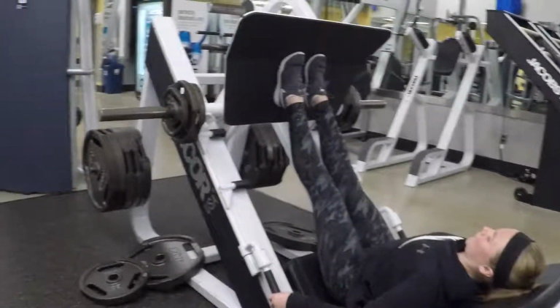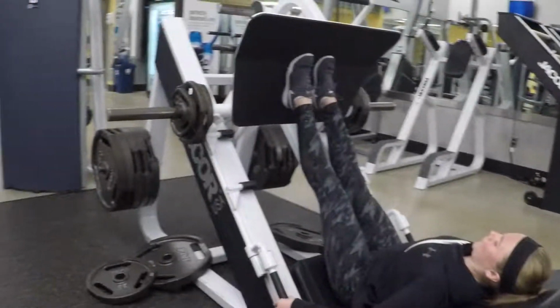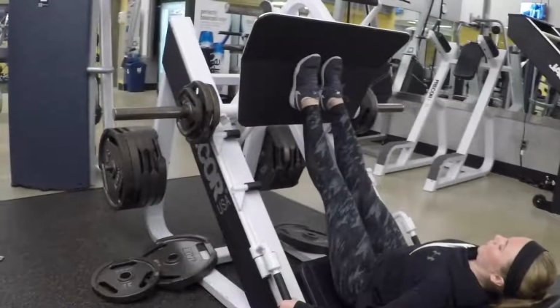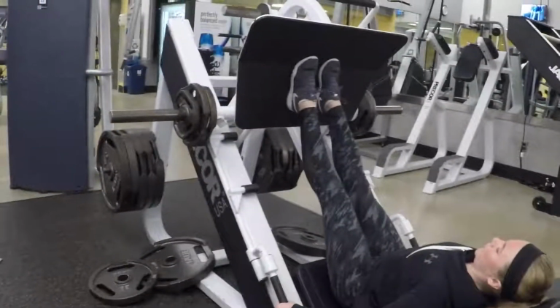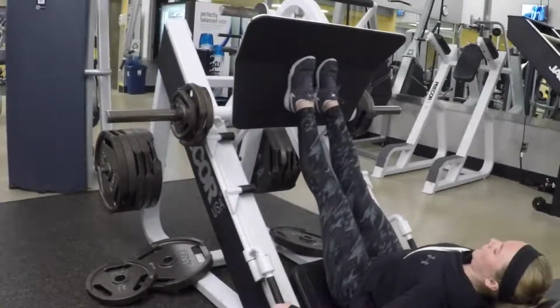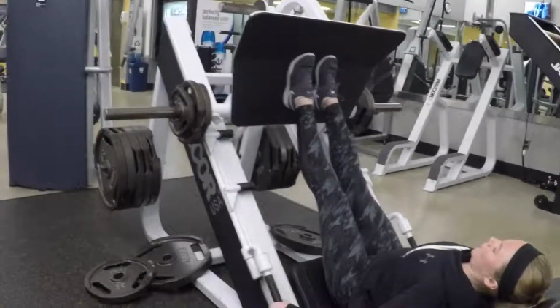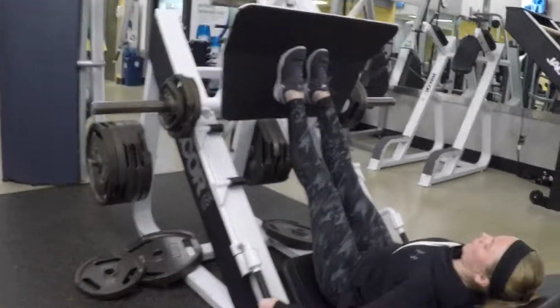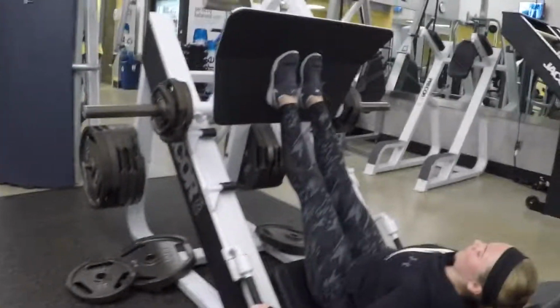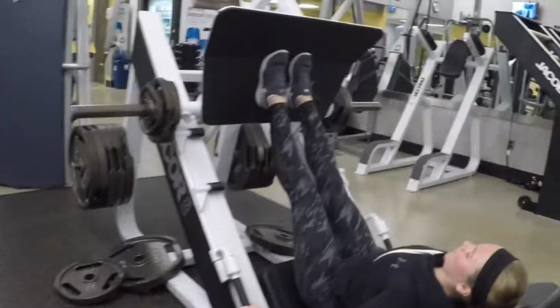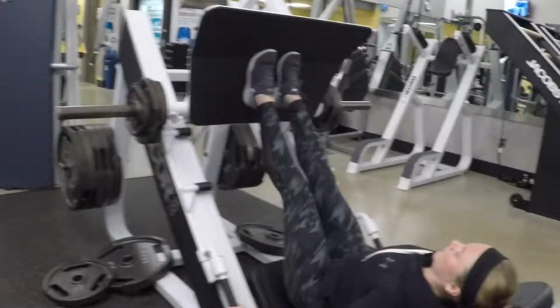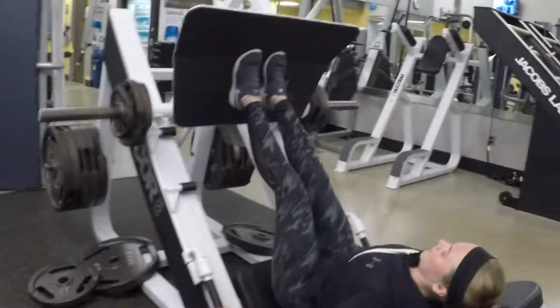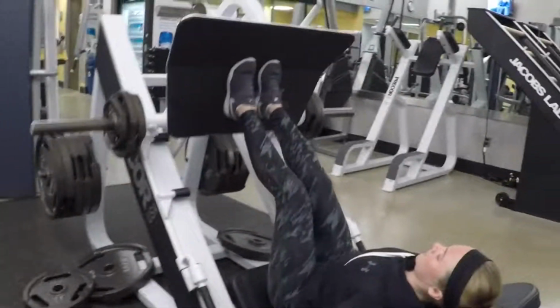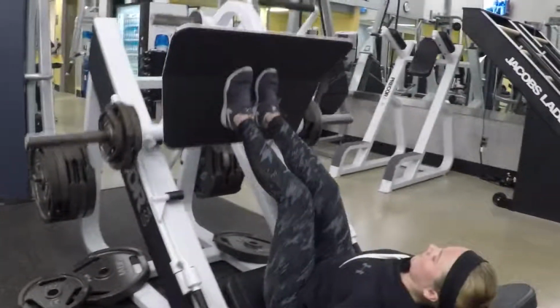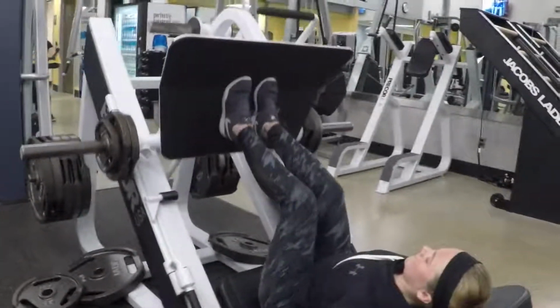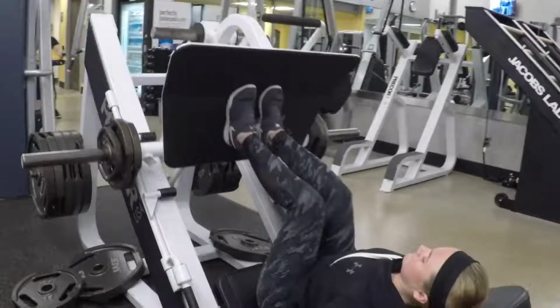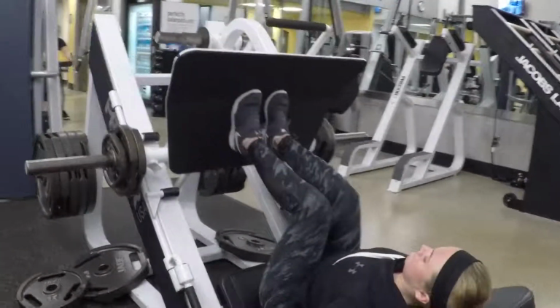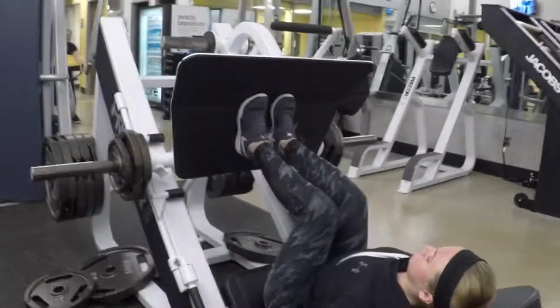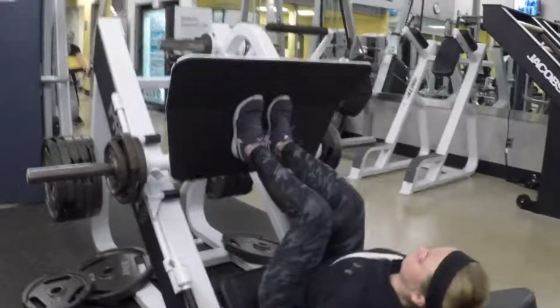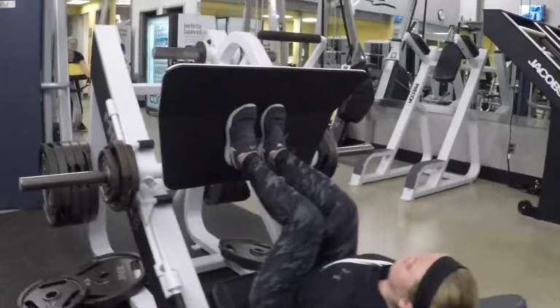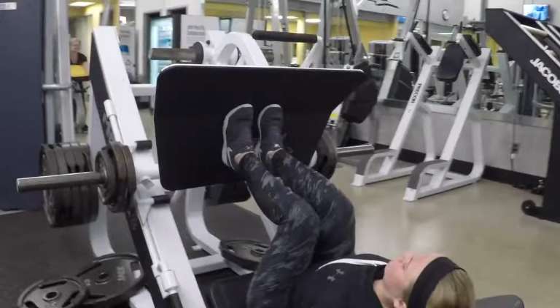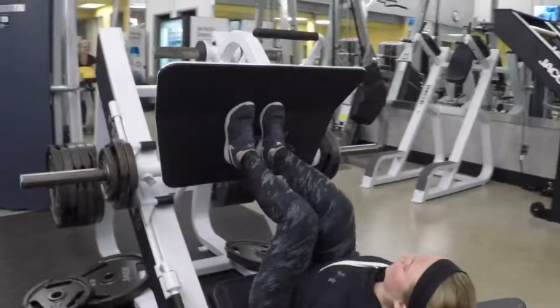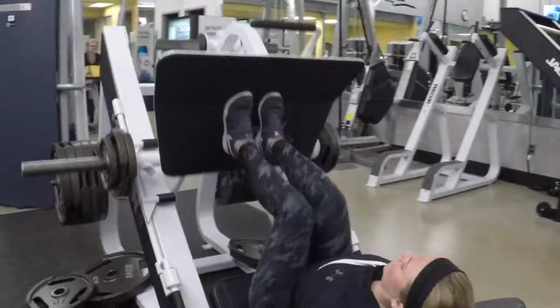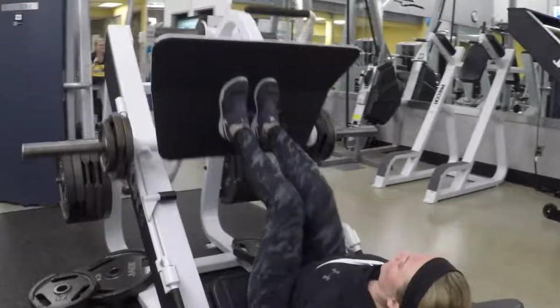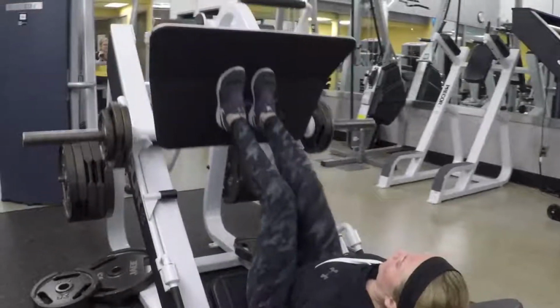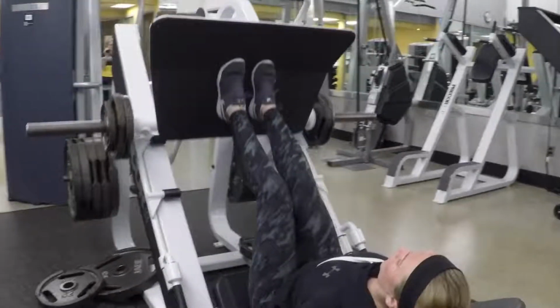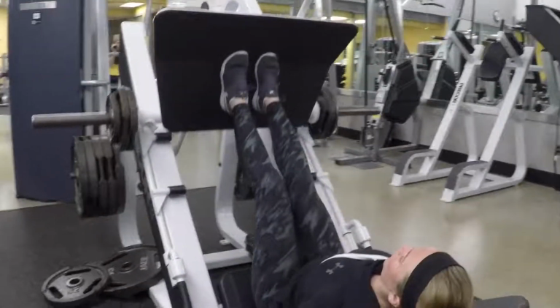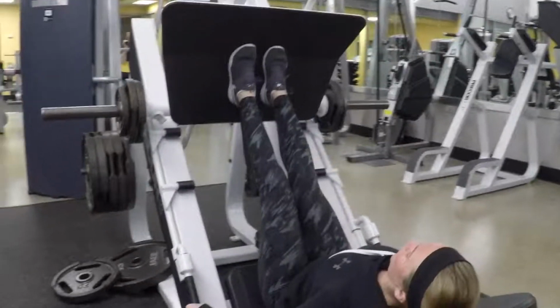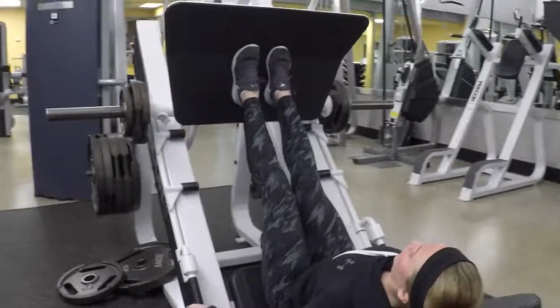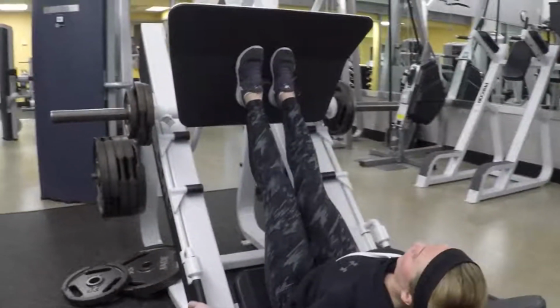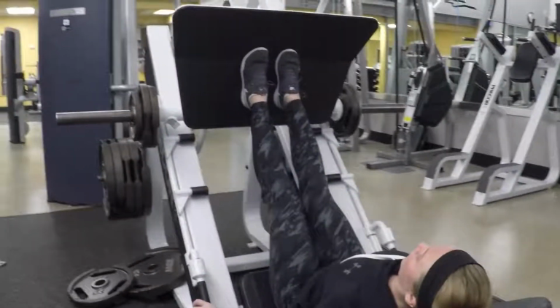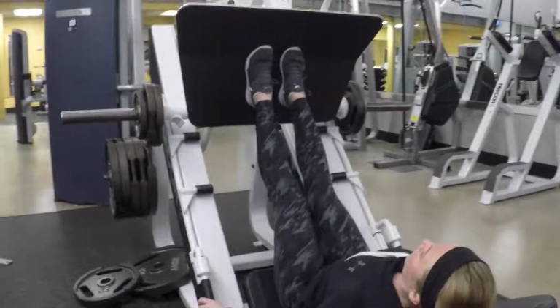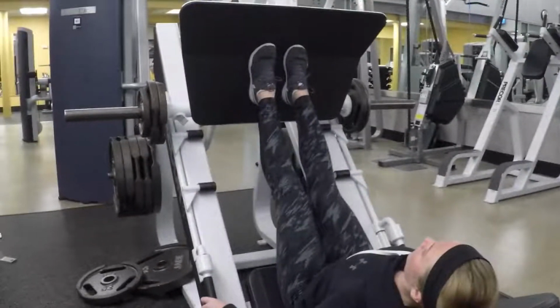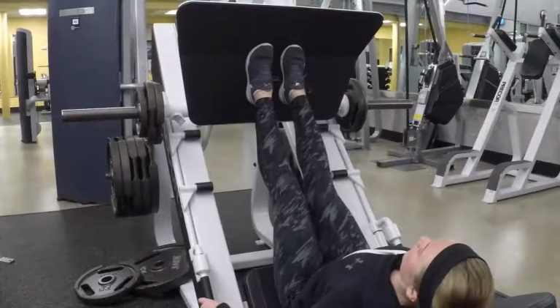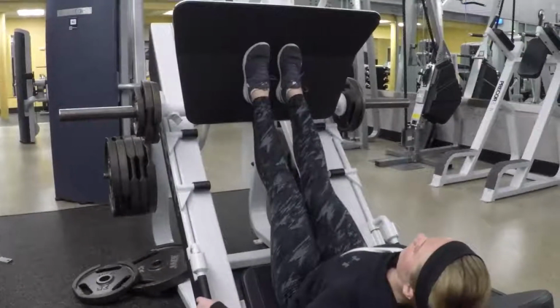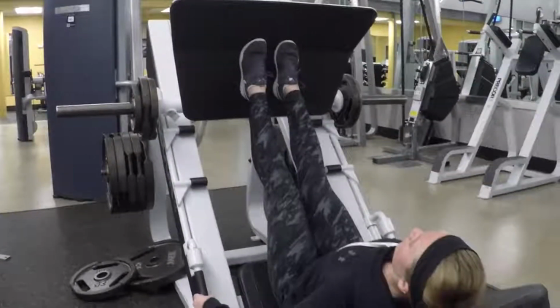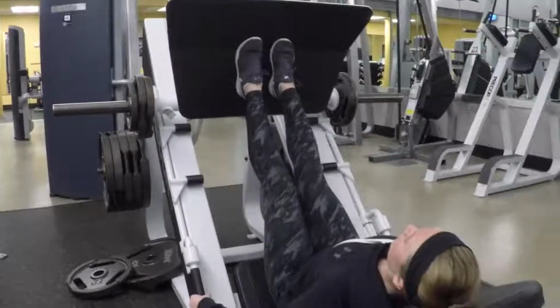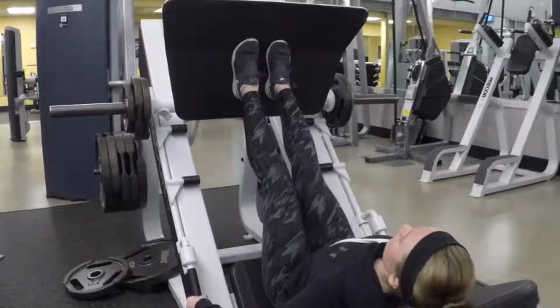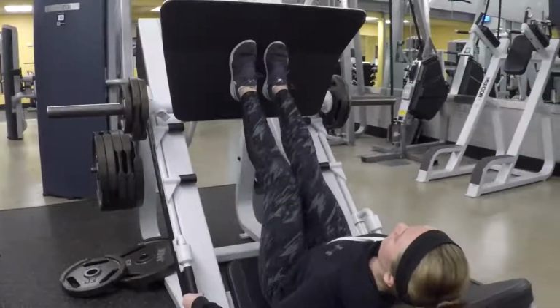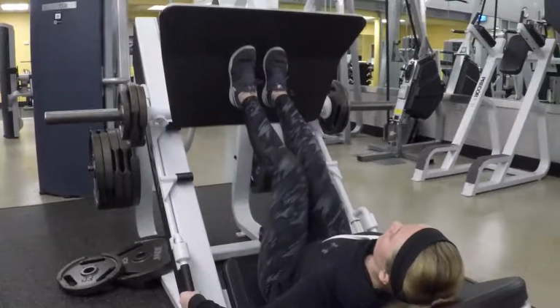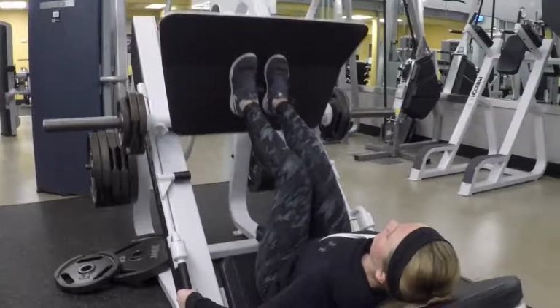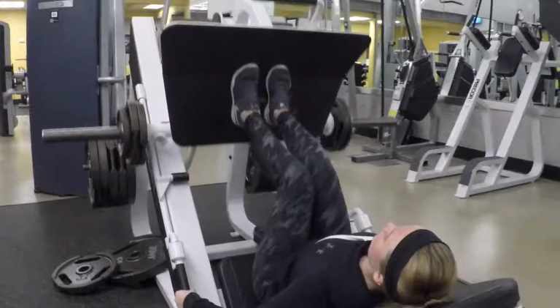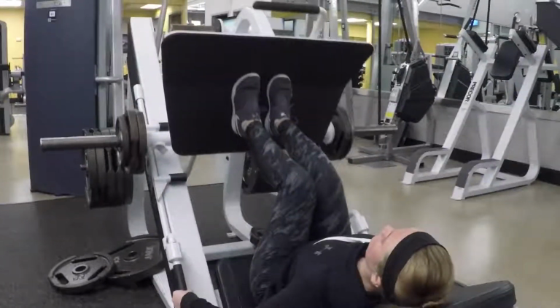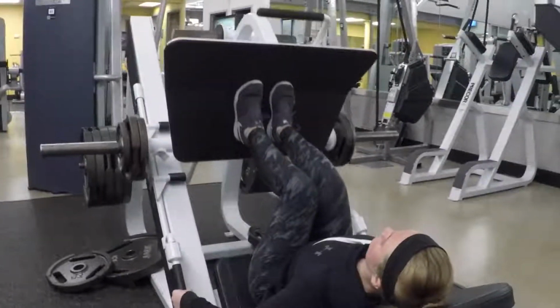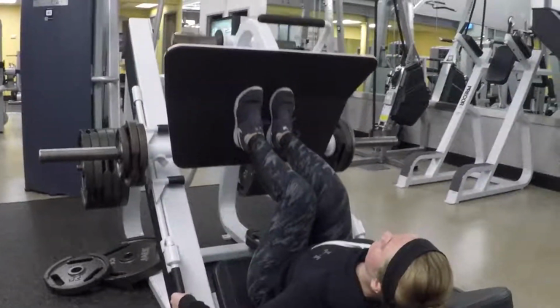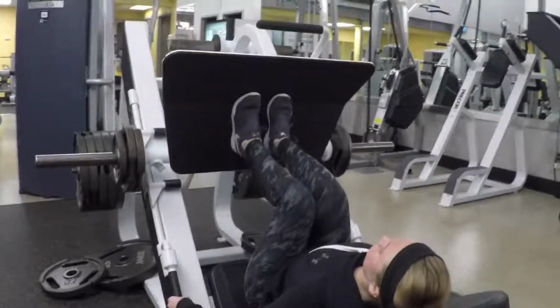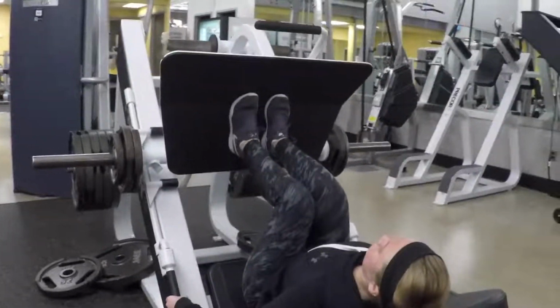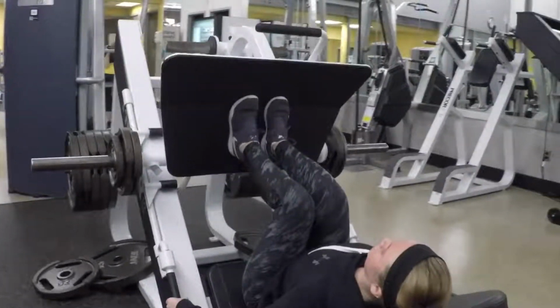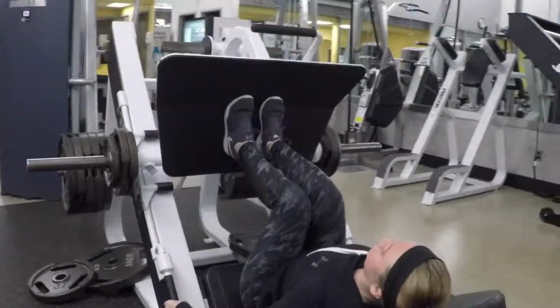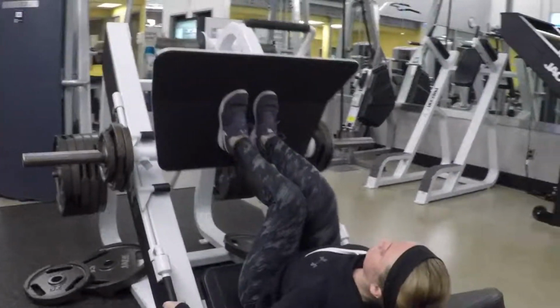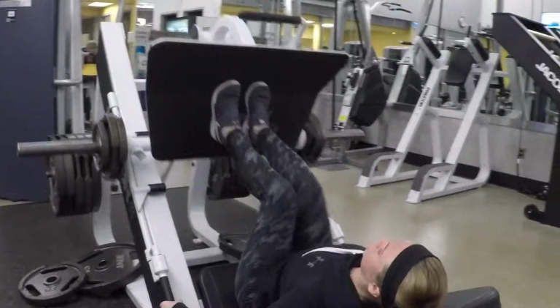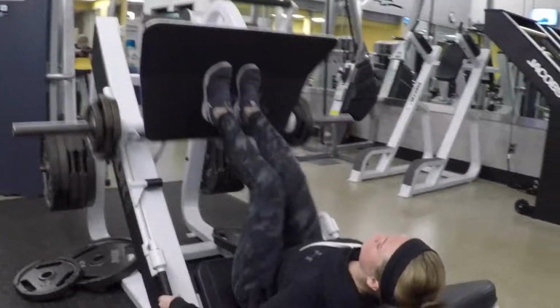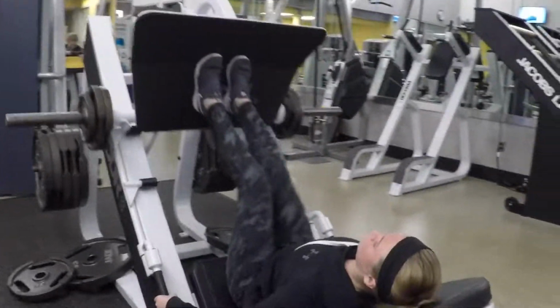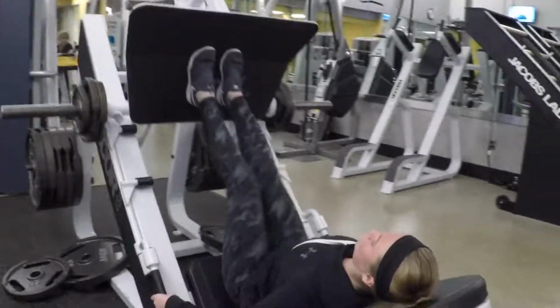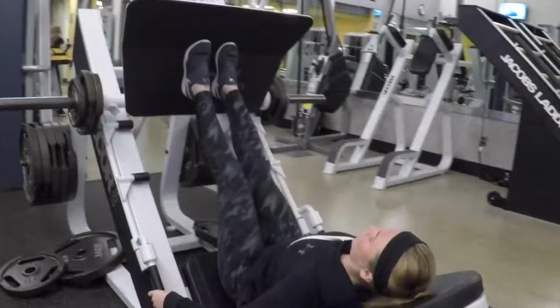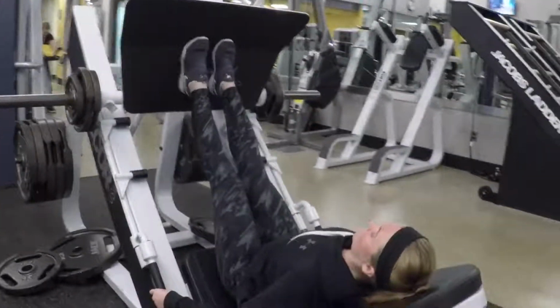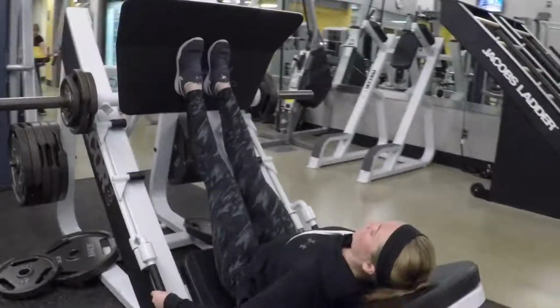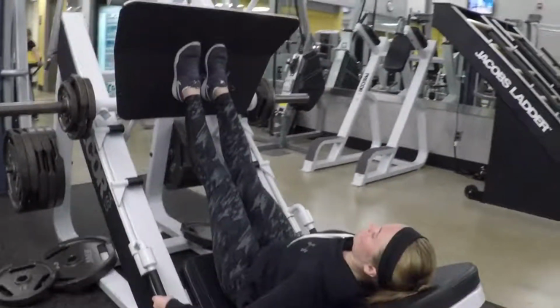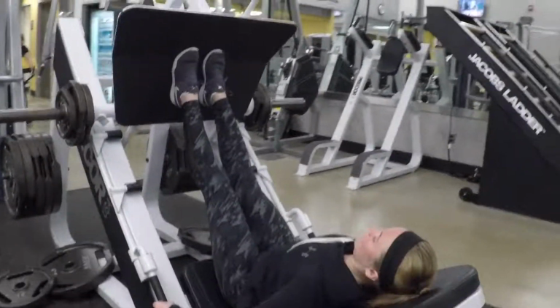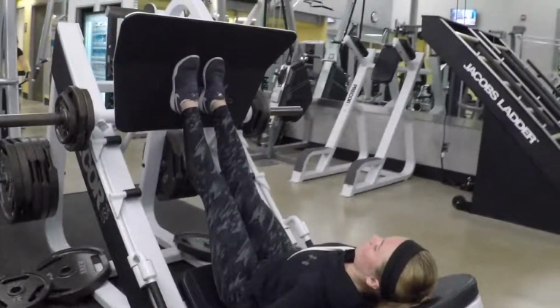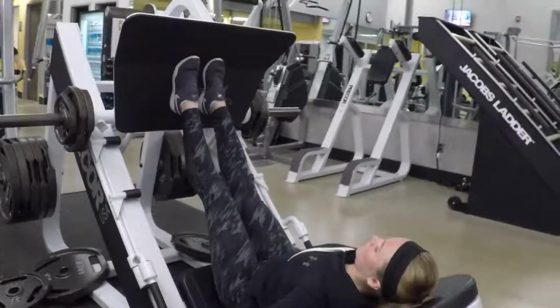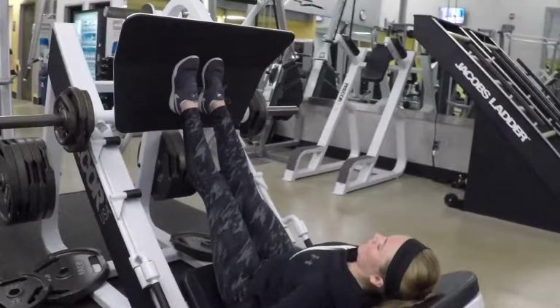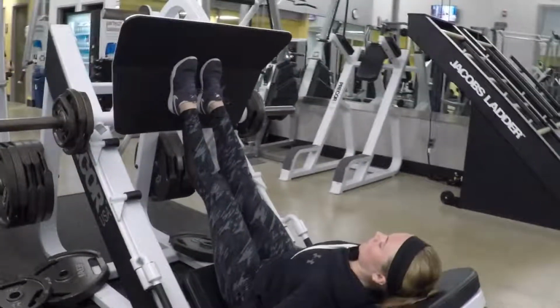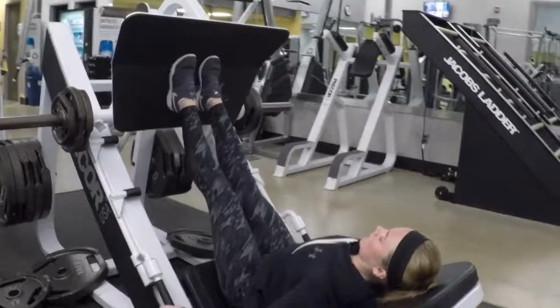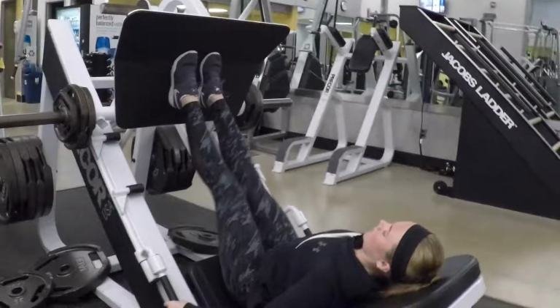The progression is to bring your feet closer together, about one inch apart. Placing your feet in different points on the plate targets different muscles throughout the hamstrings and quads.